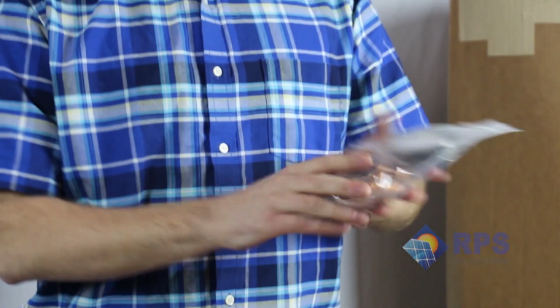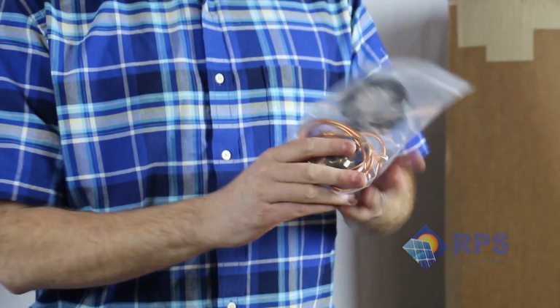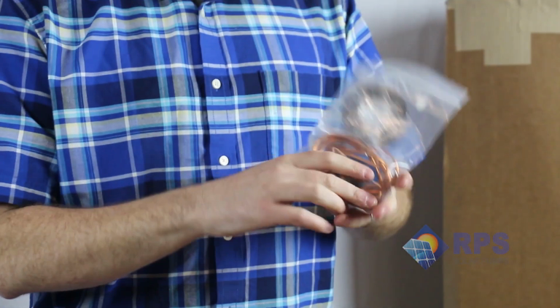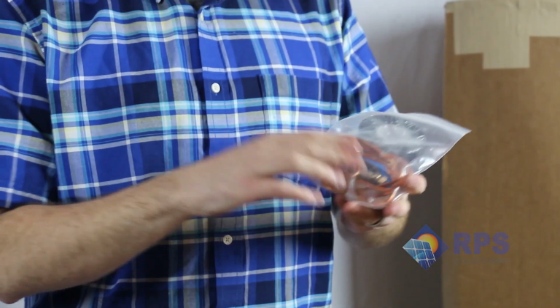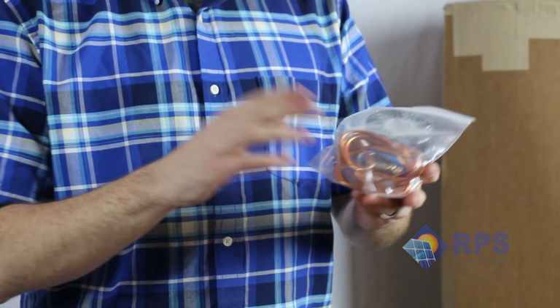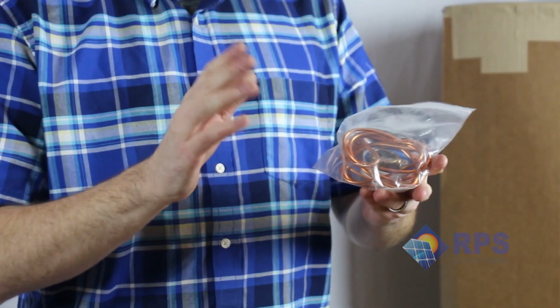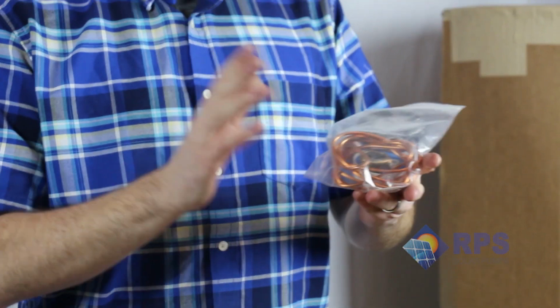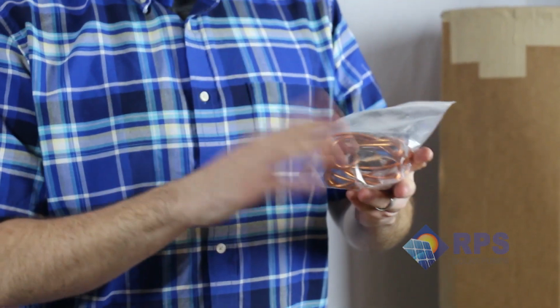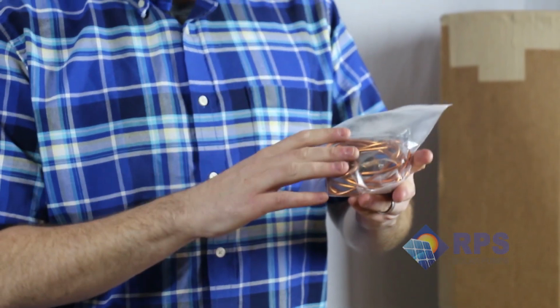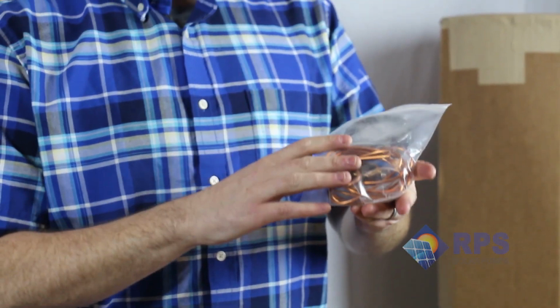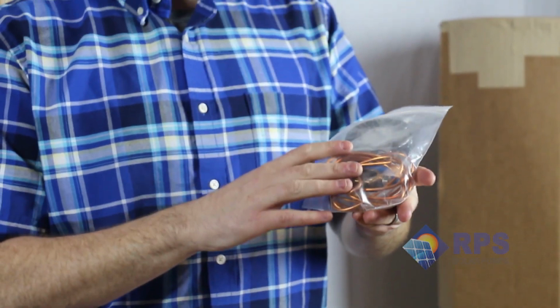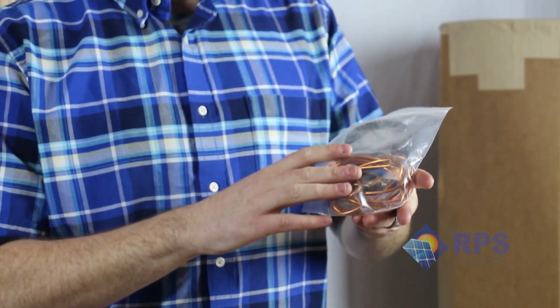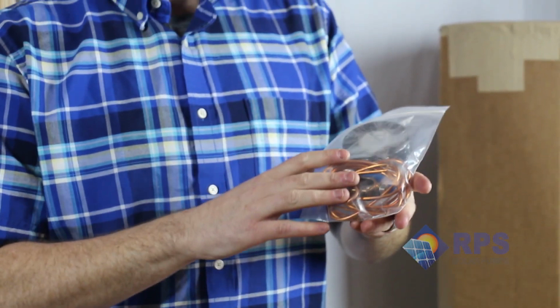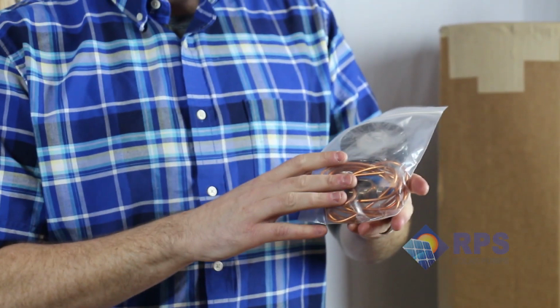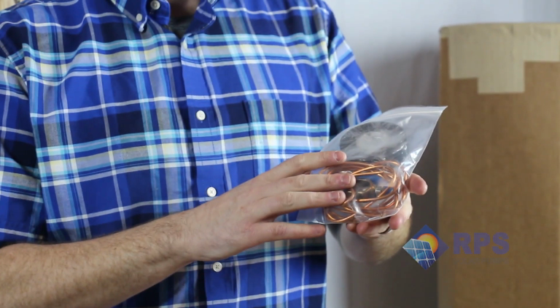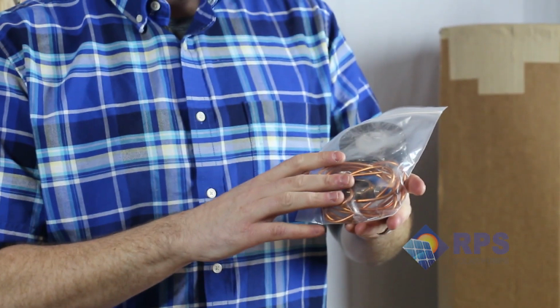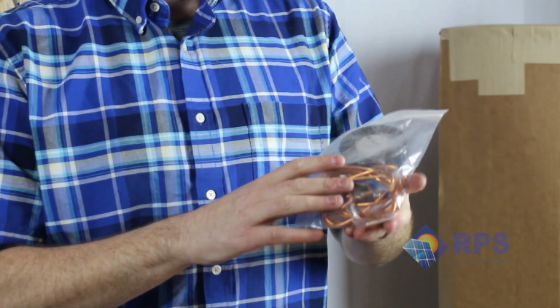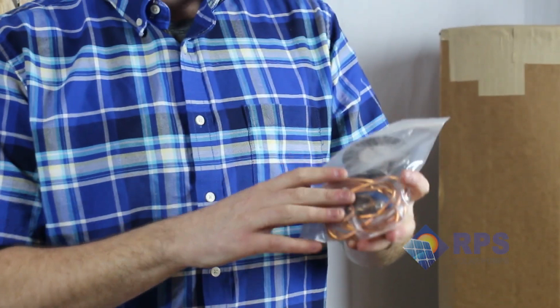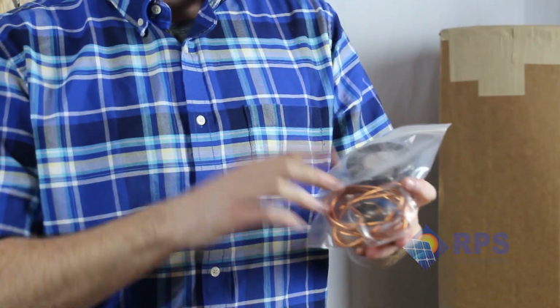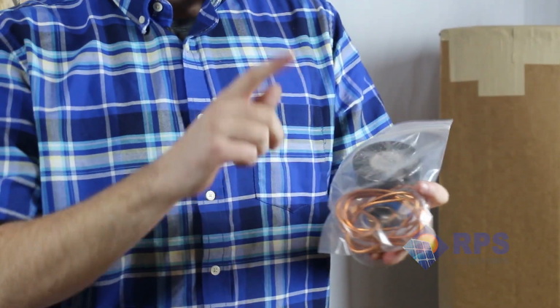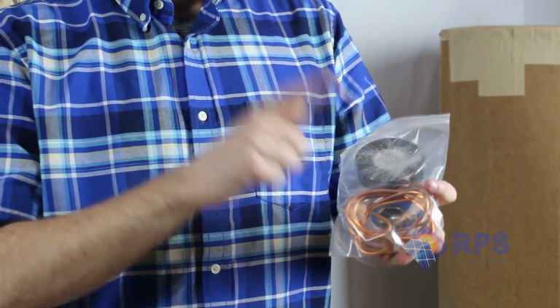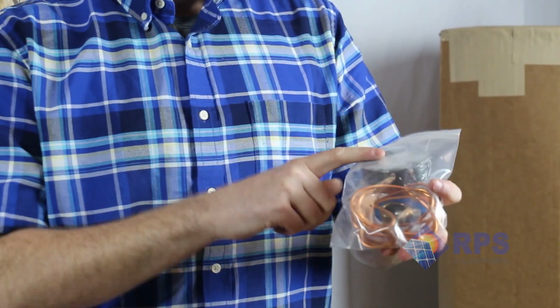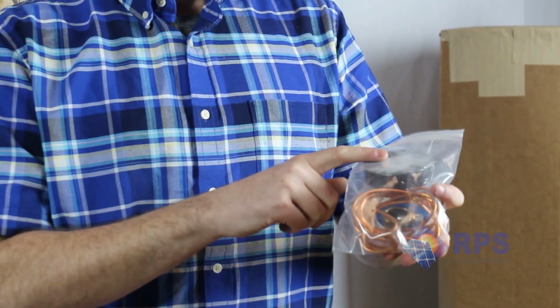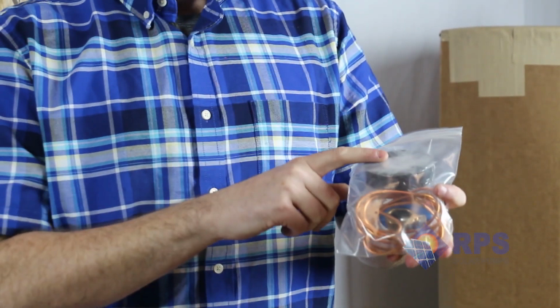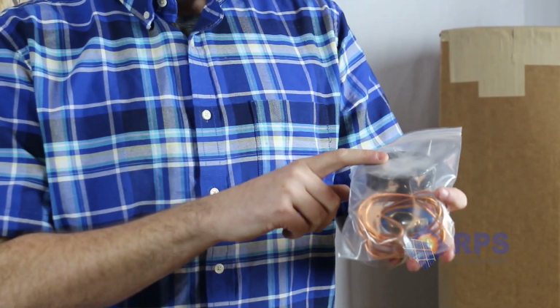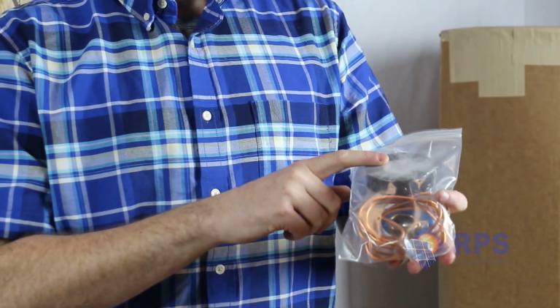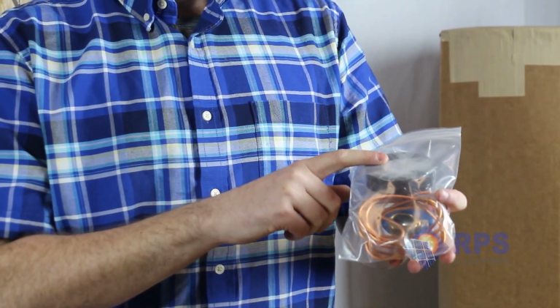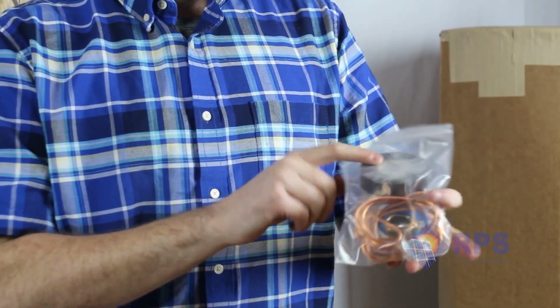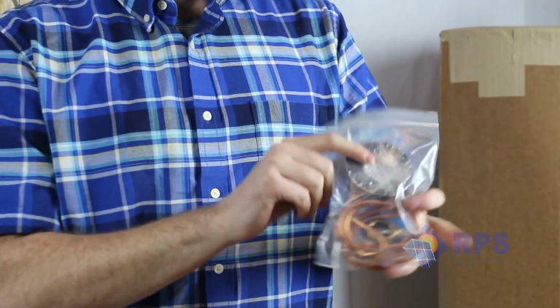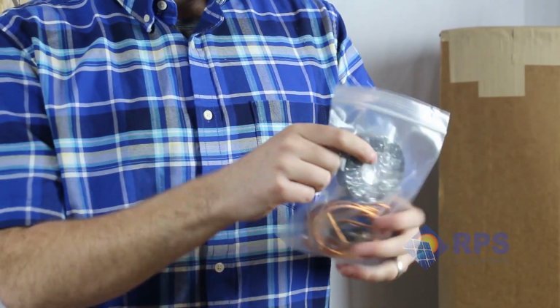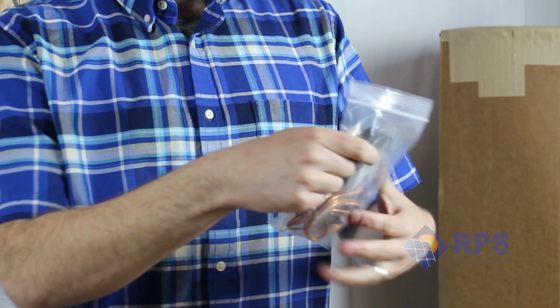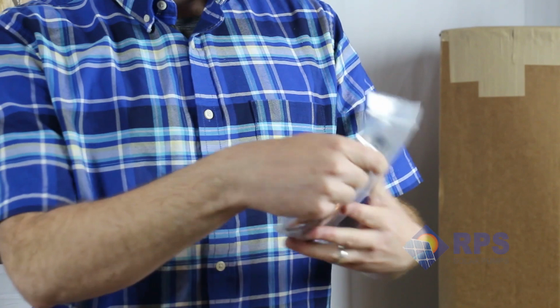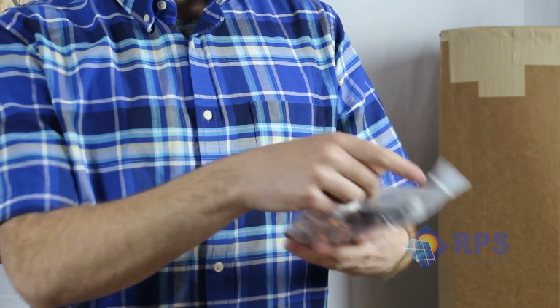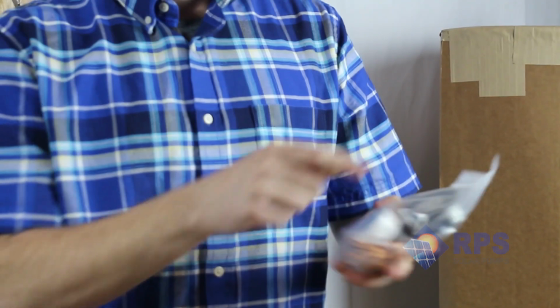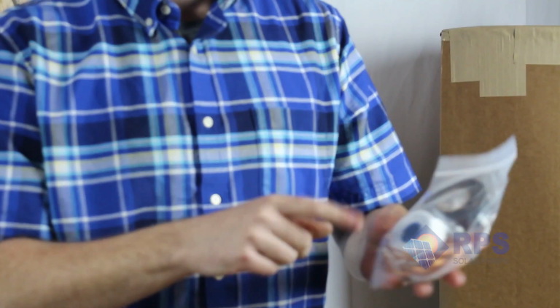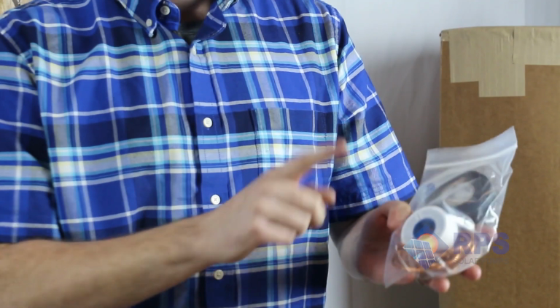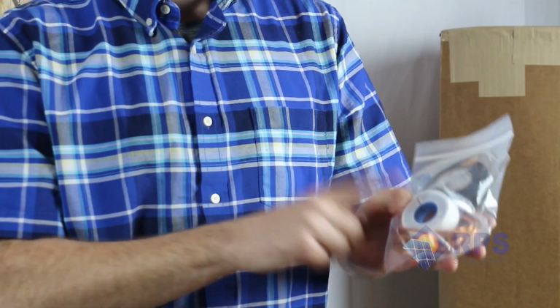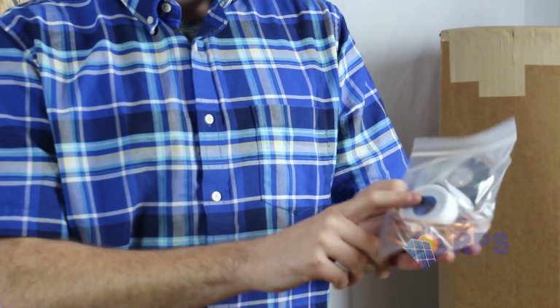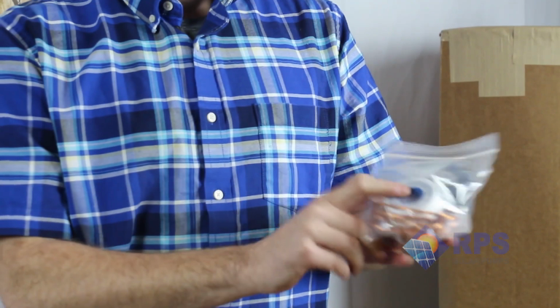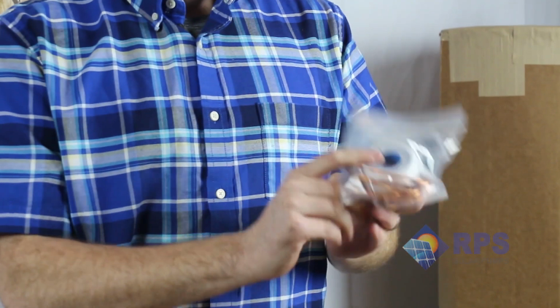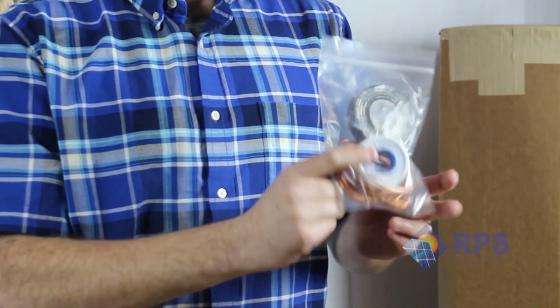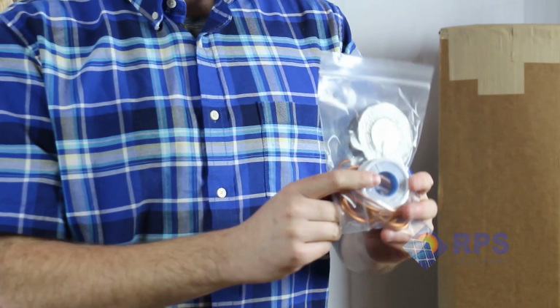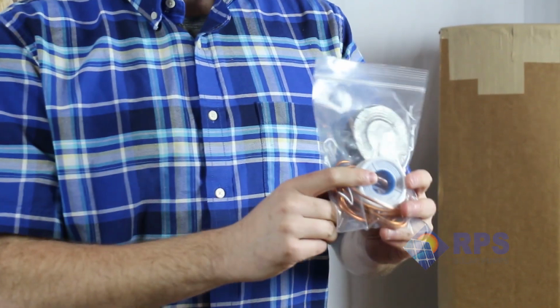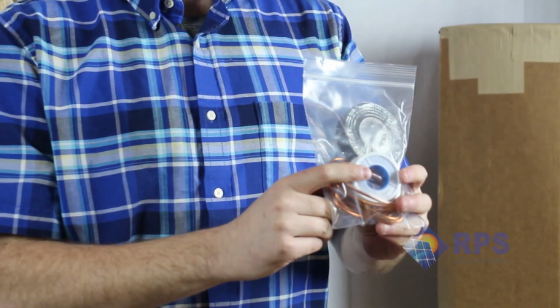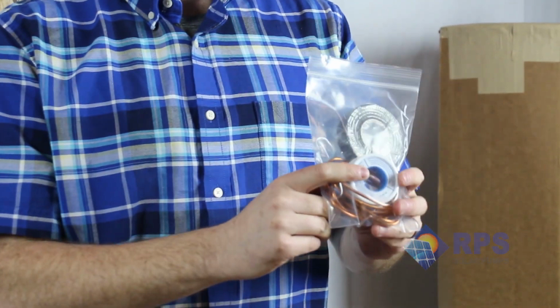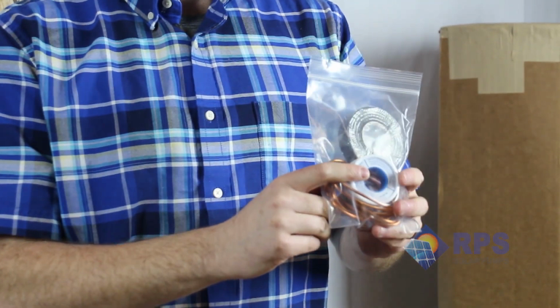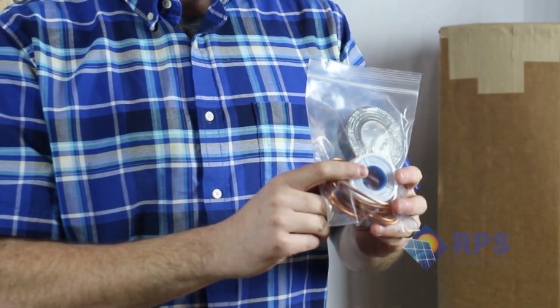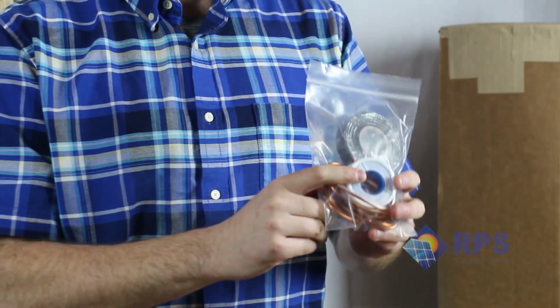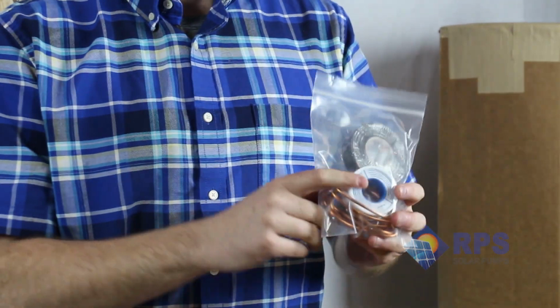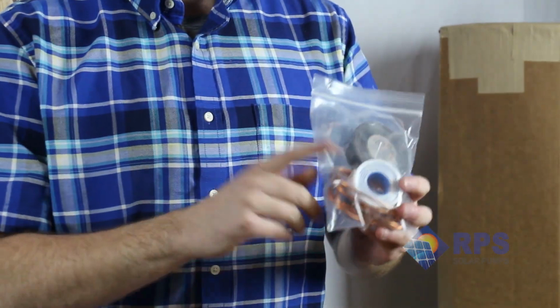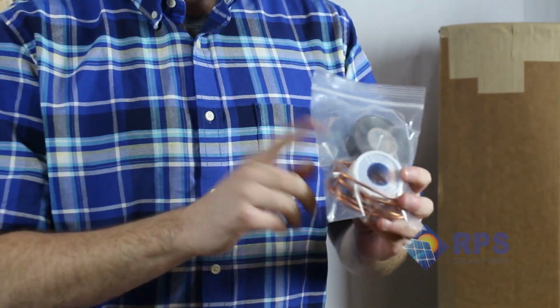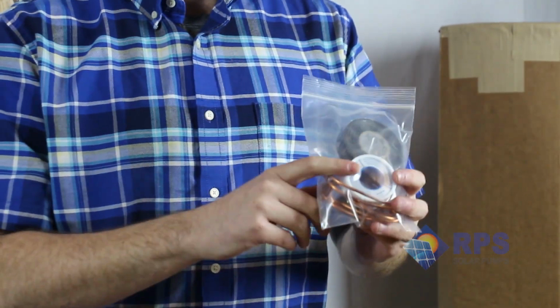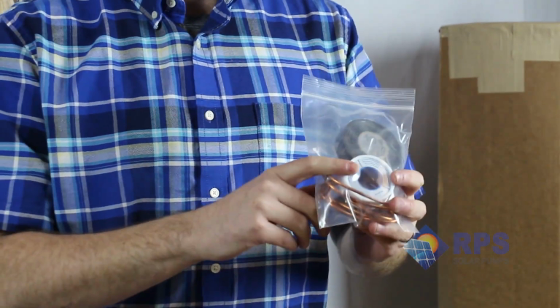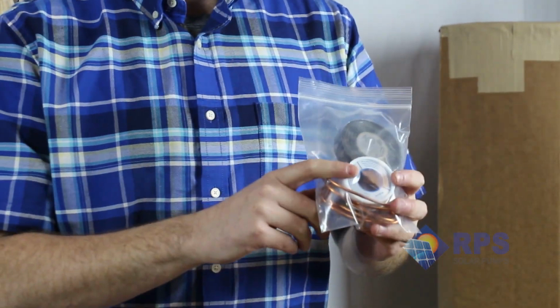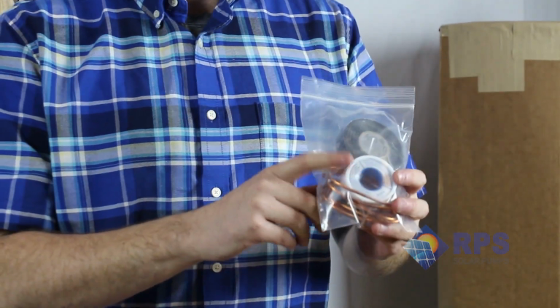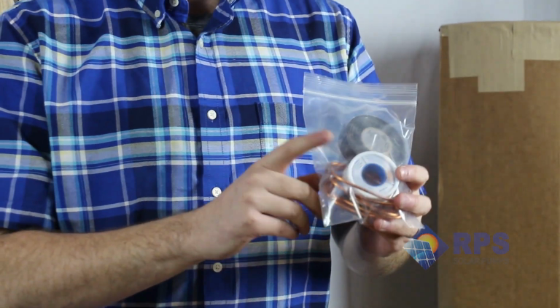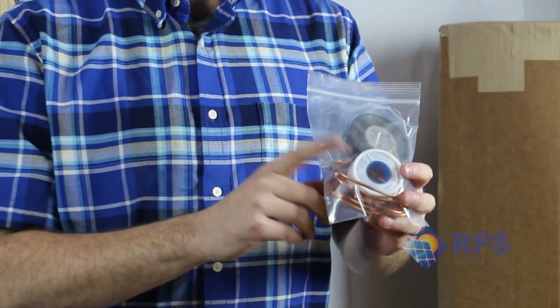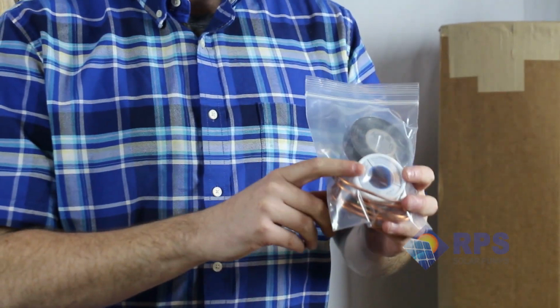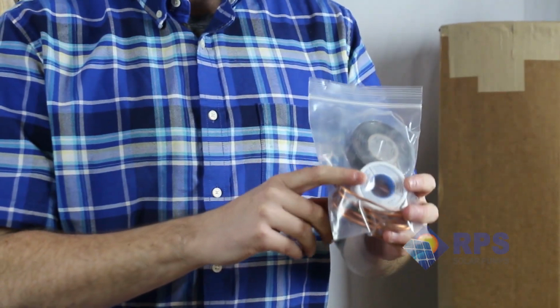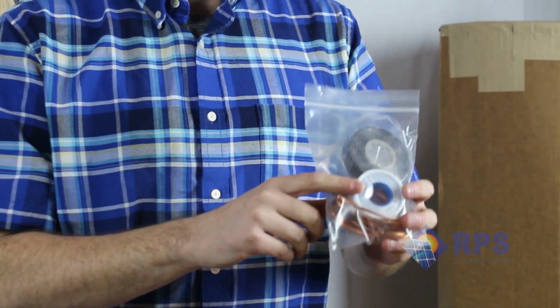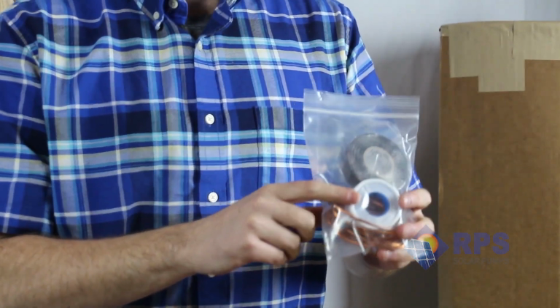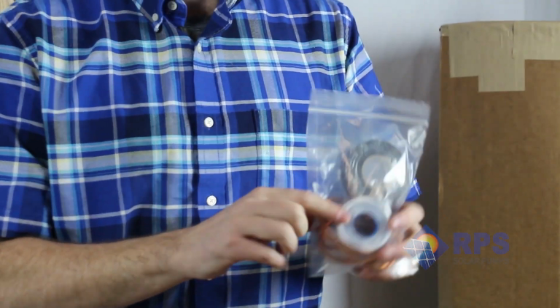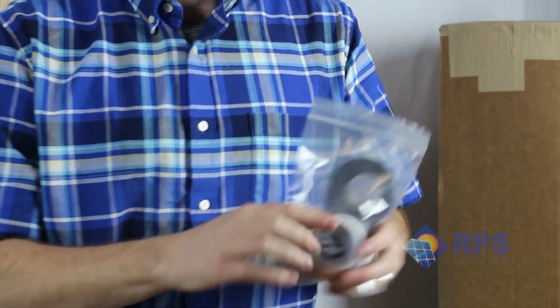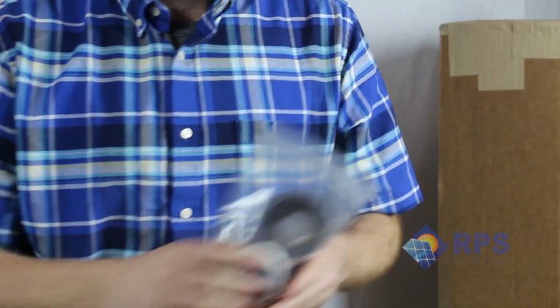Inside here we have our ground wire, our electrical tape, and our teflon tape for secure waterproof connections.